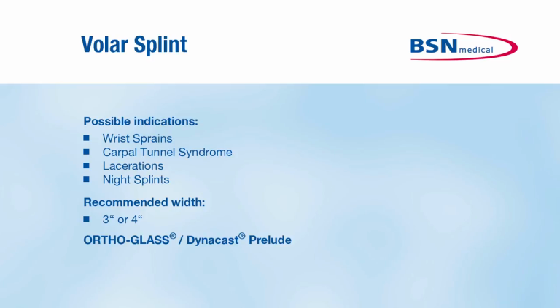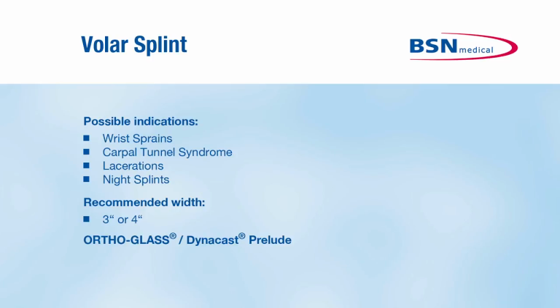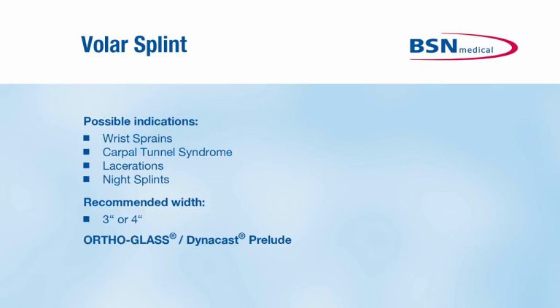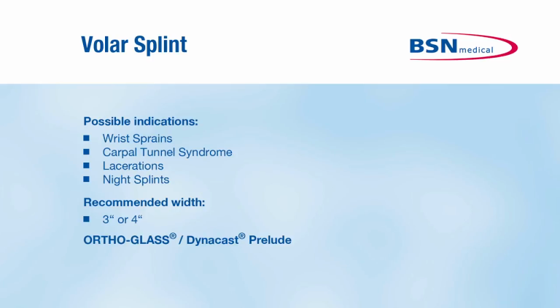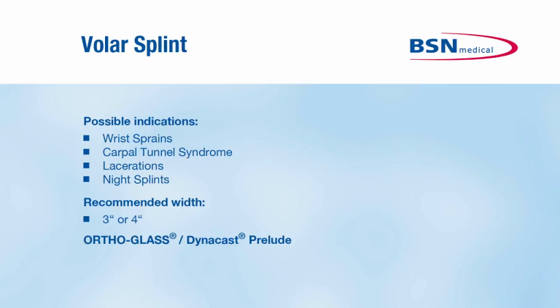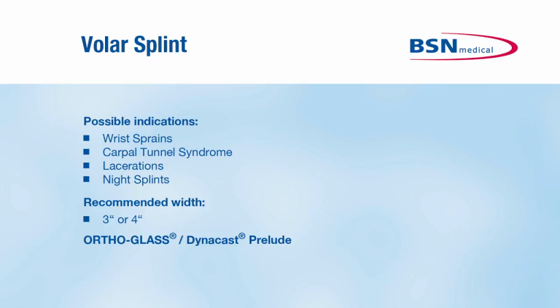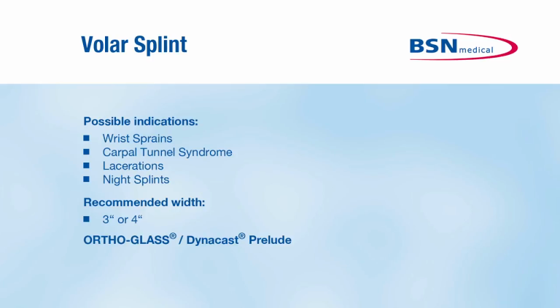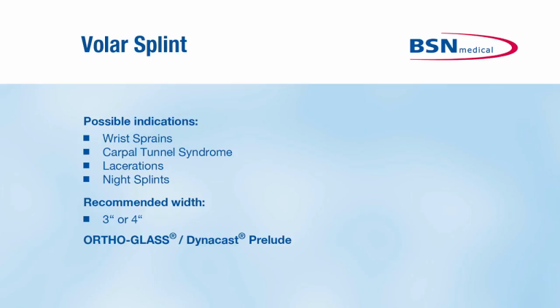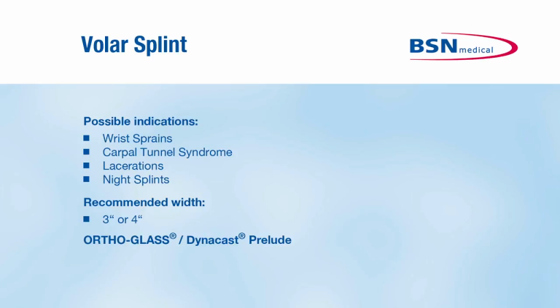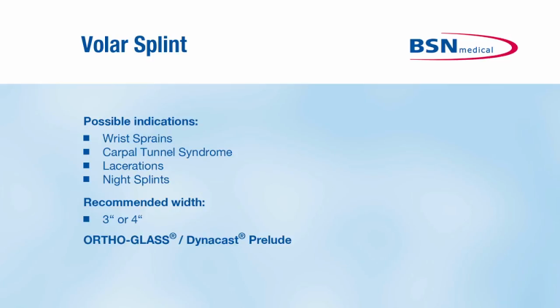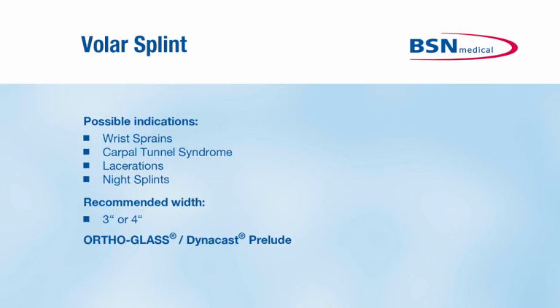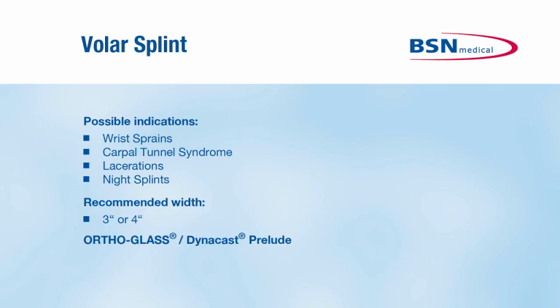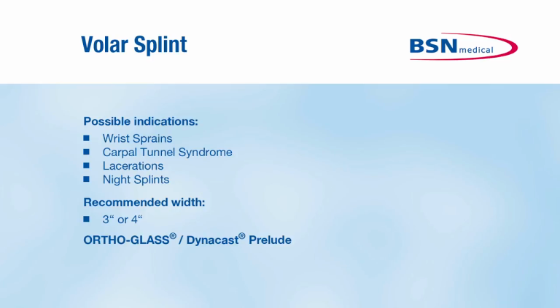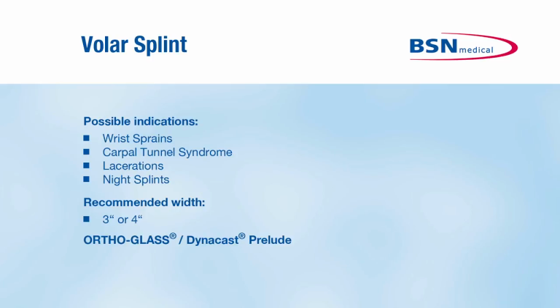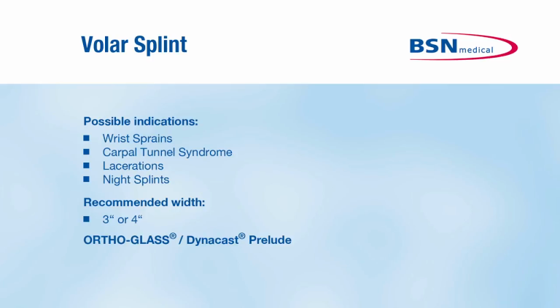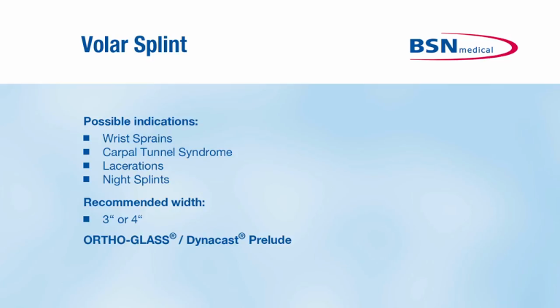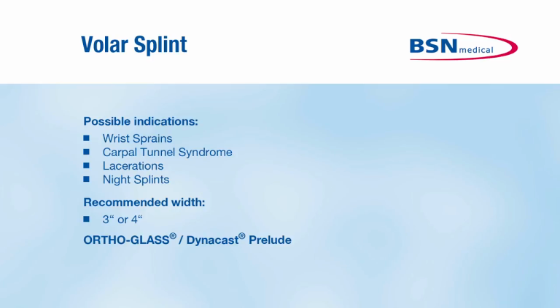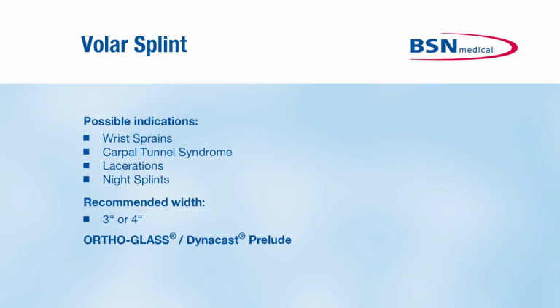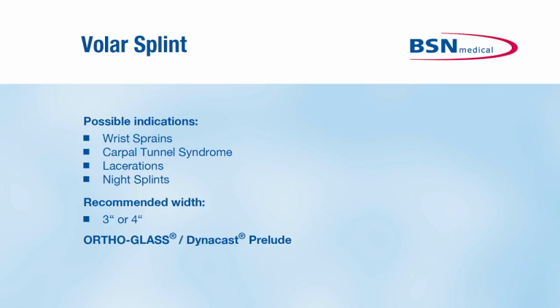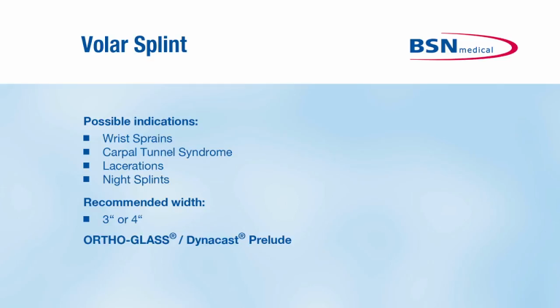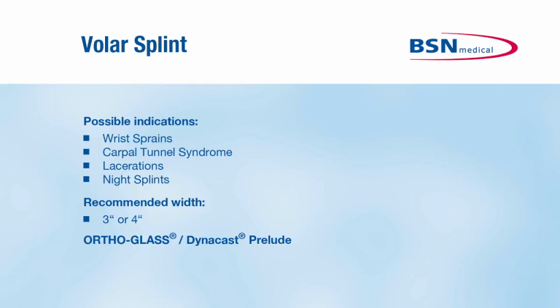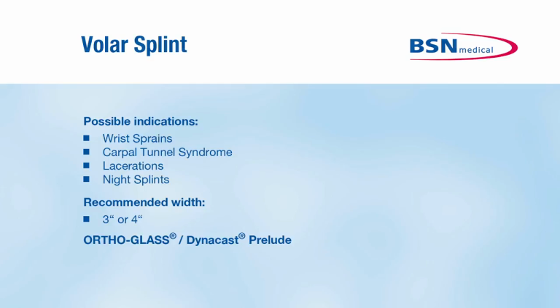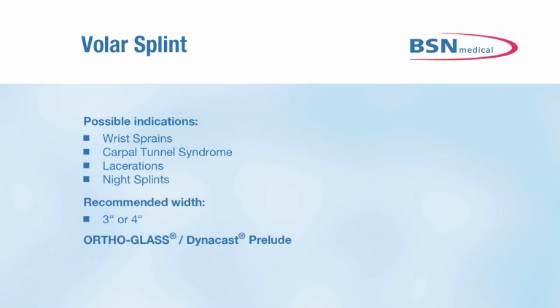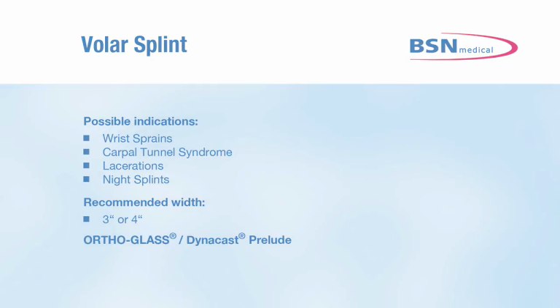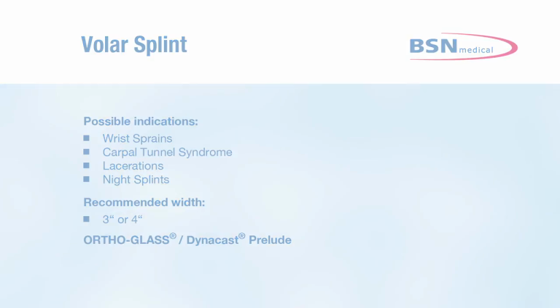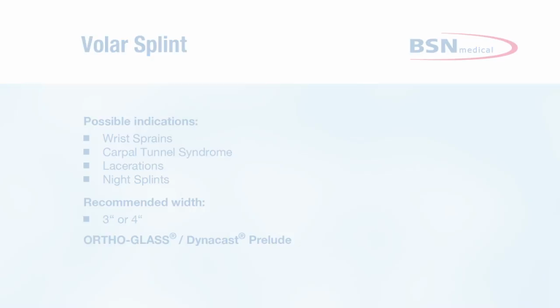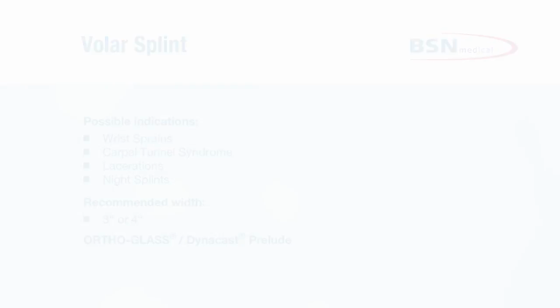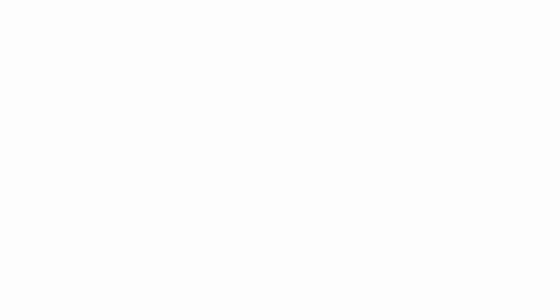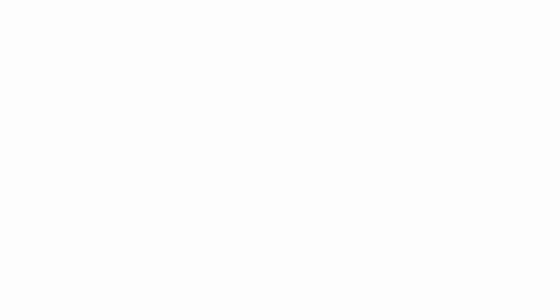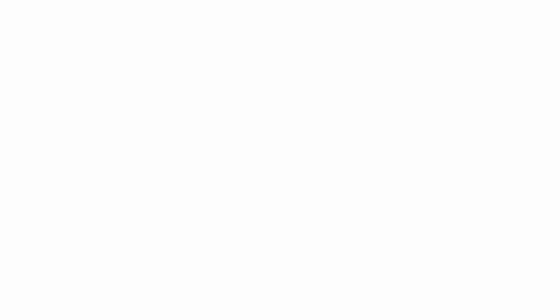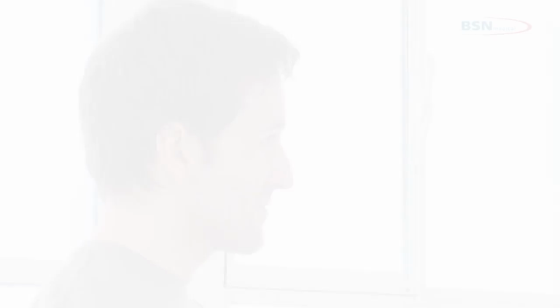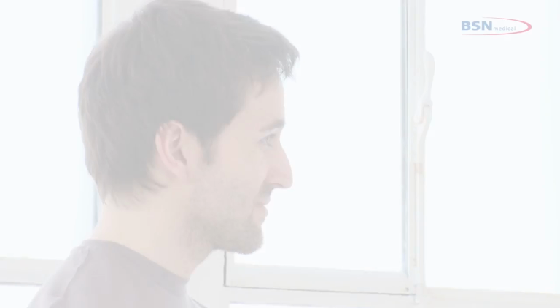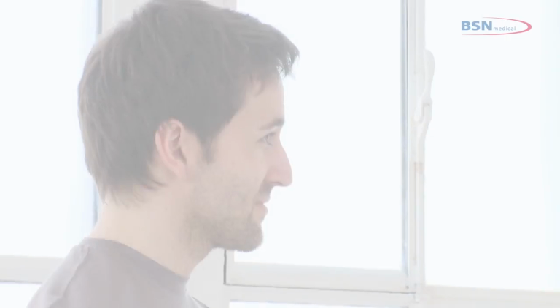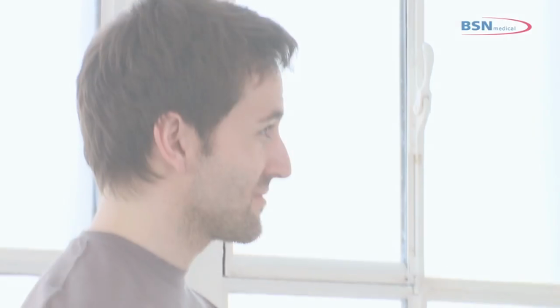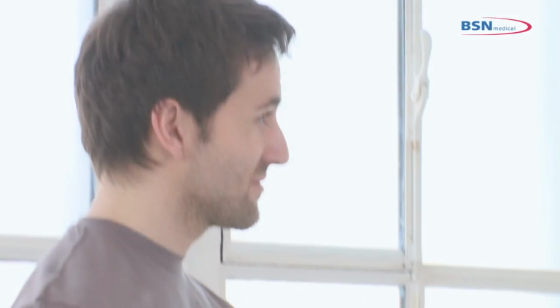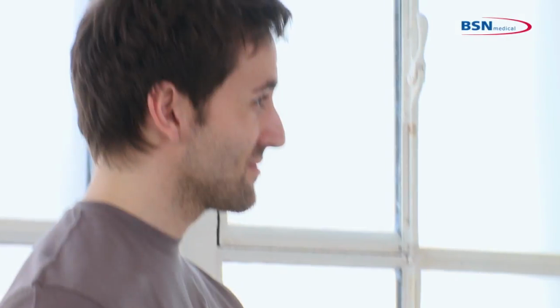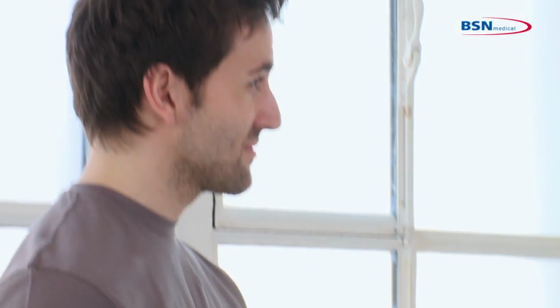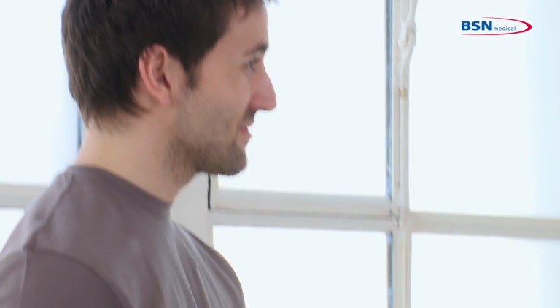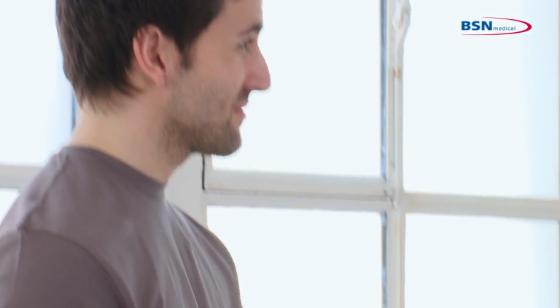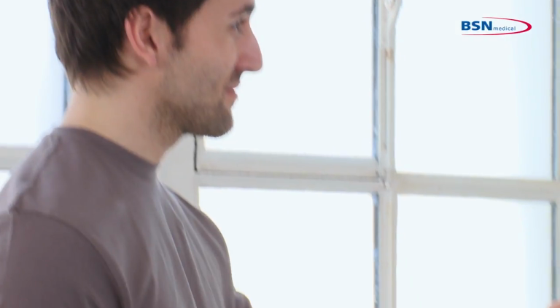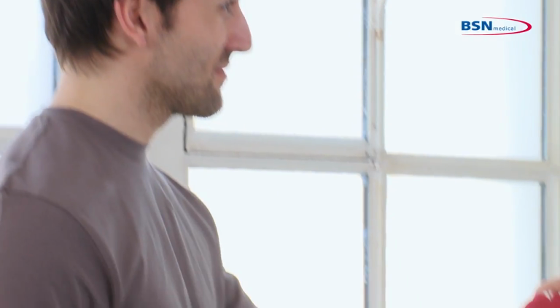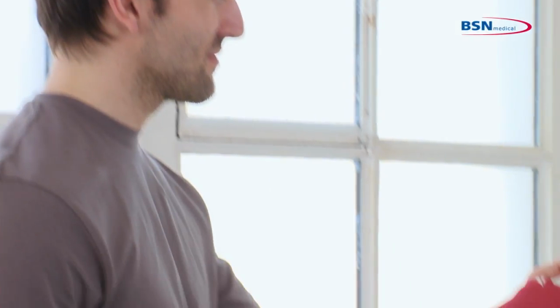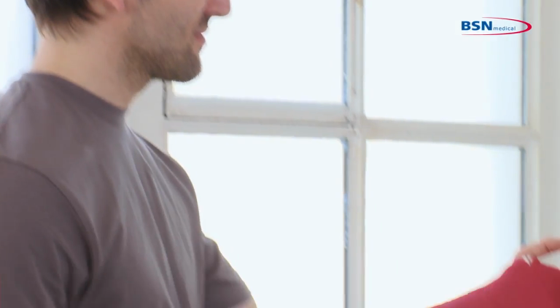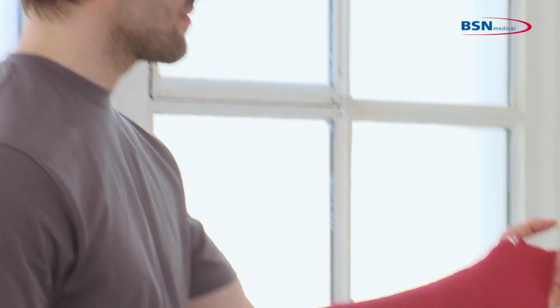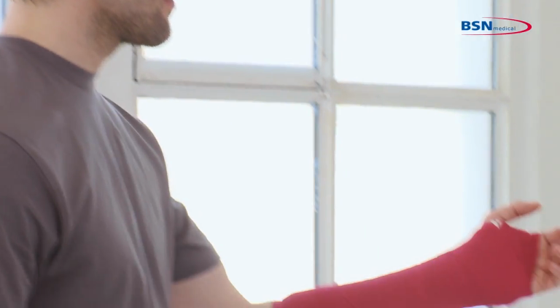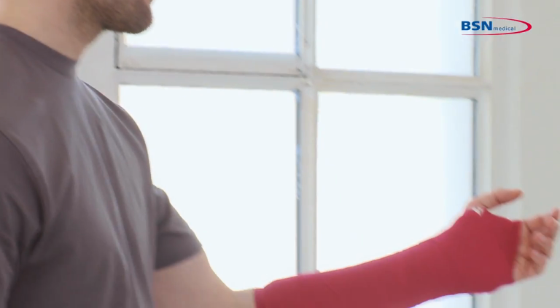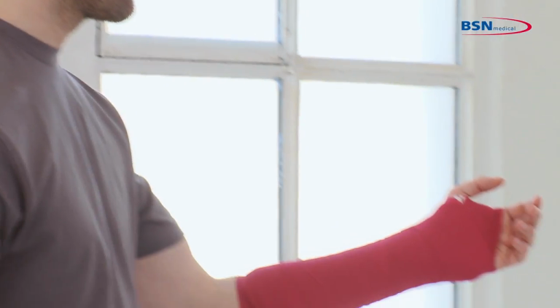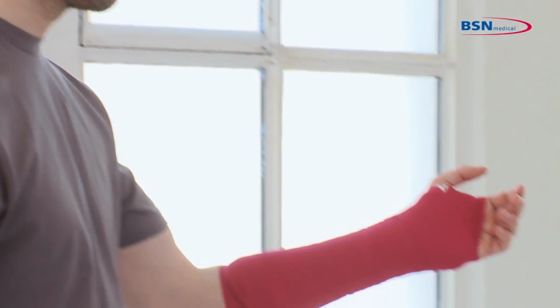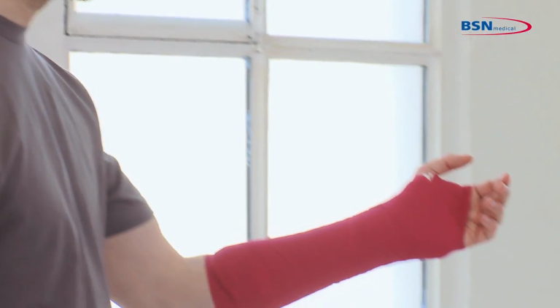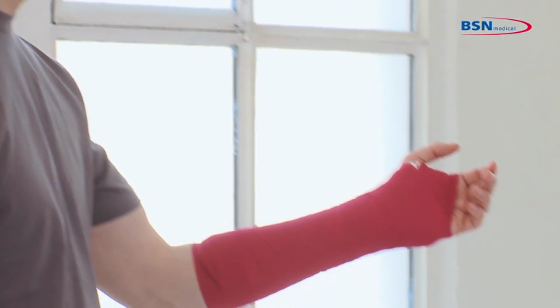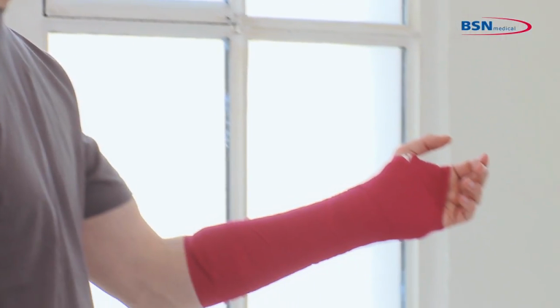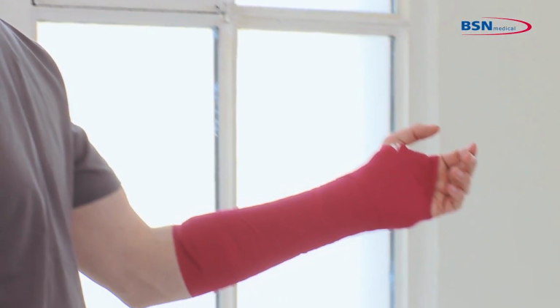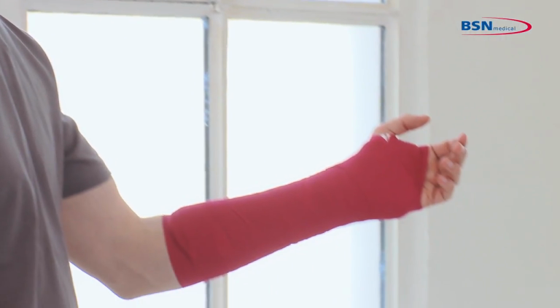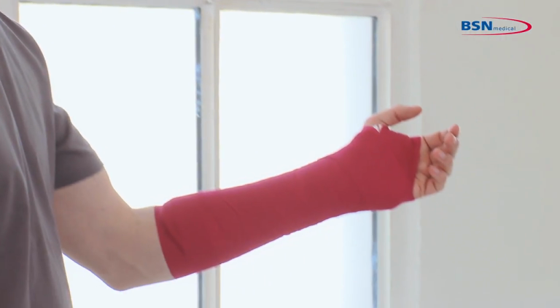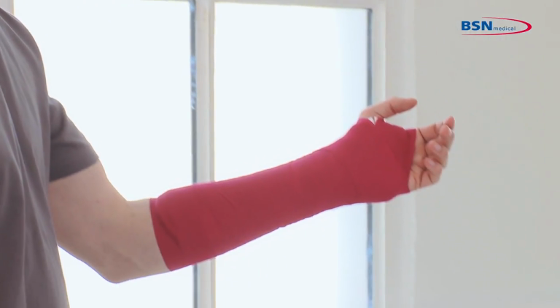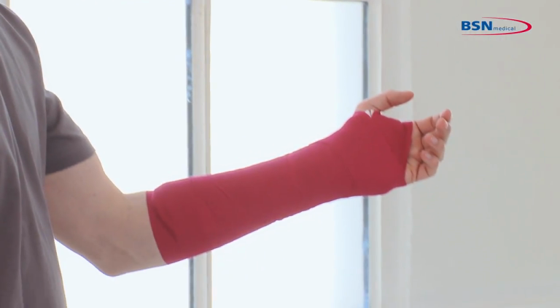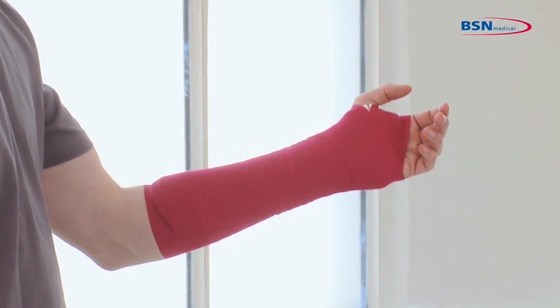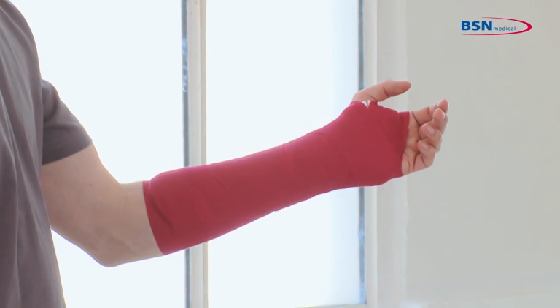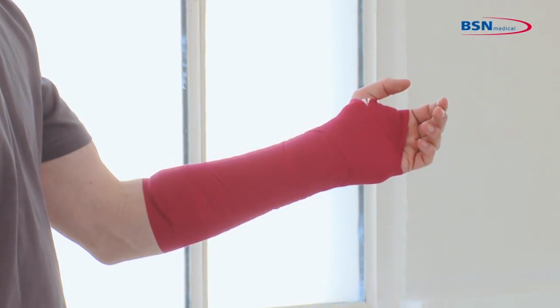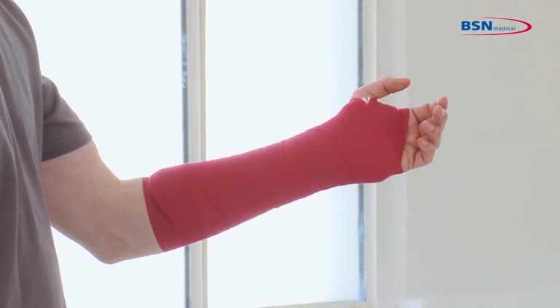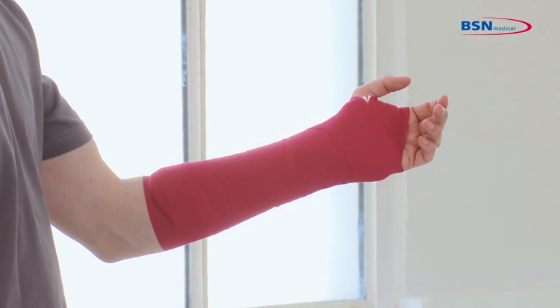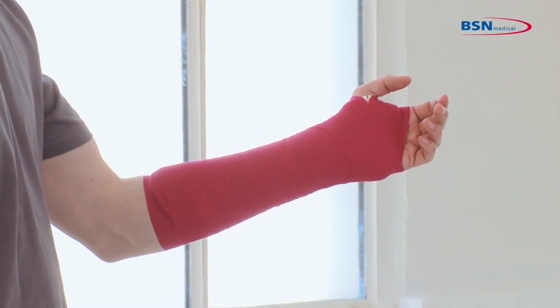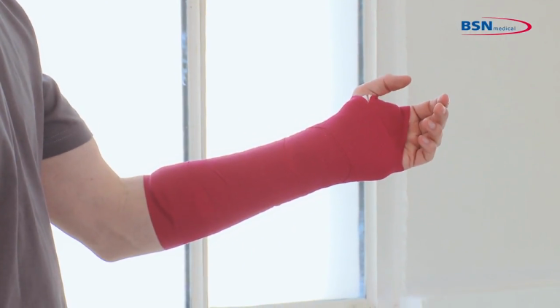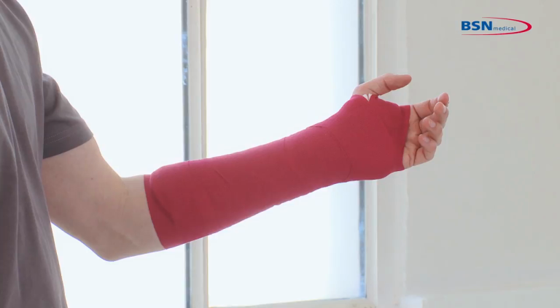The volar splint is an ideal application for wrist sprains, carpal tunnel syndrome, lacerations, and night splints.